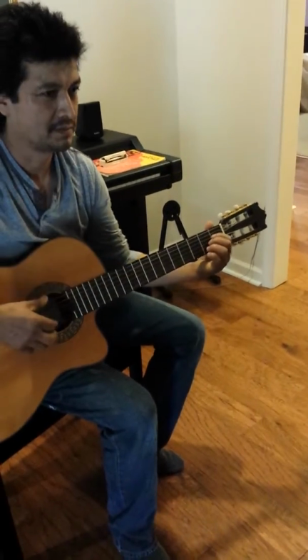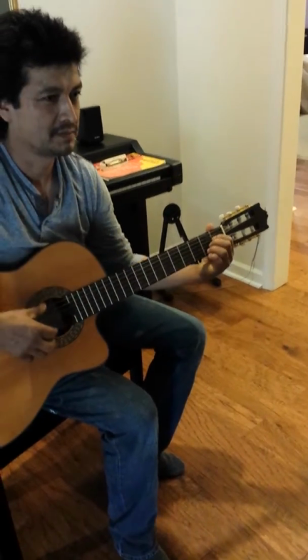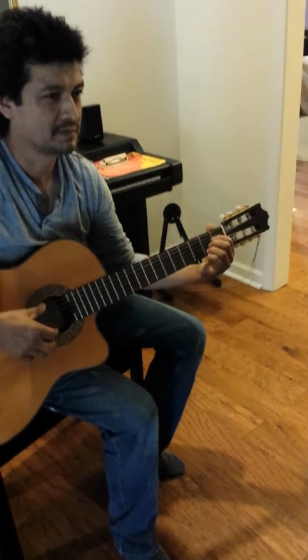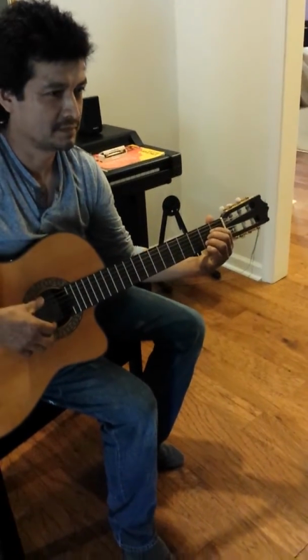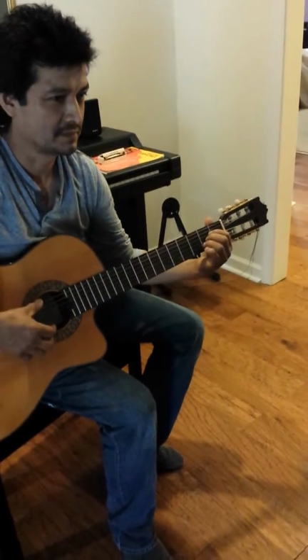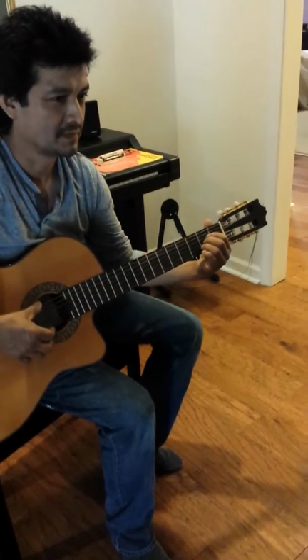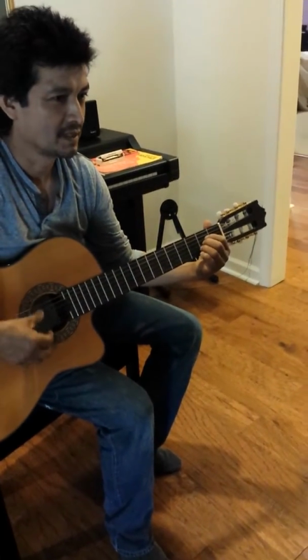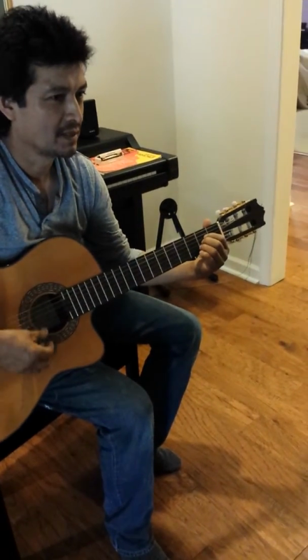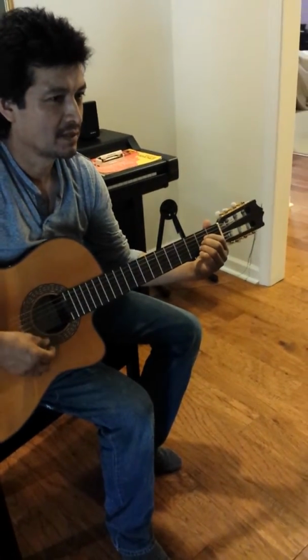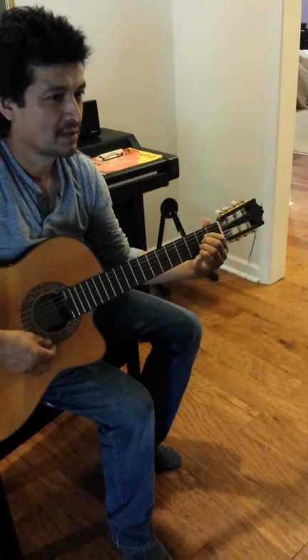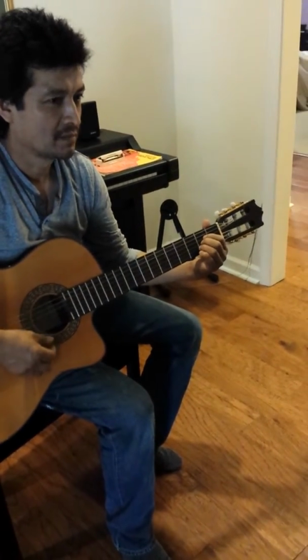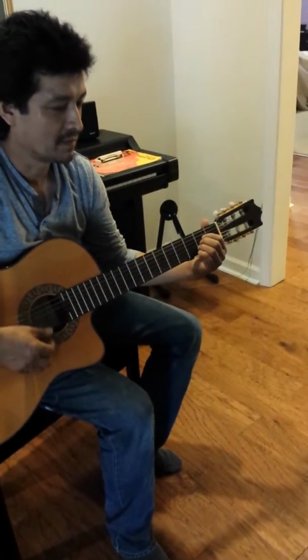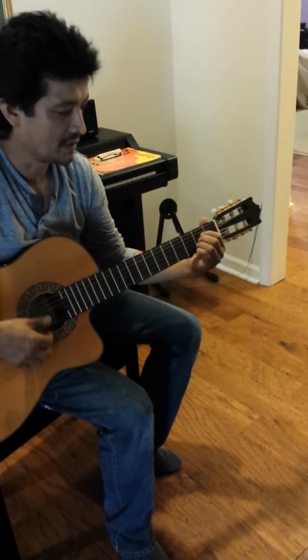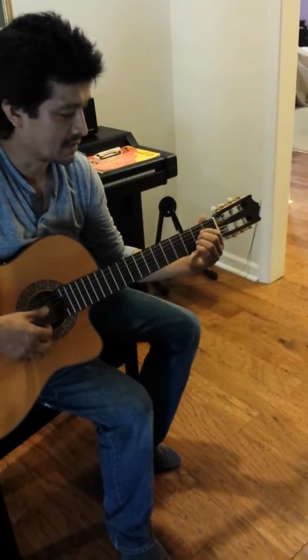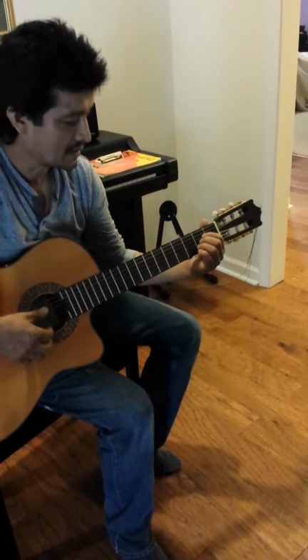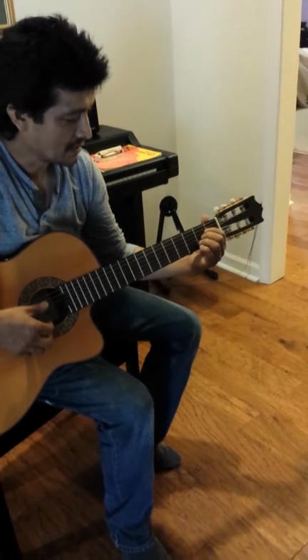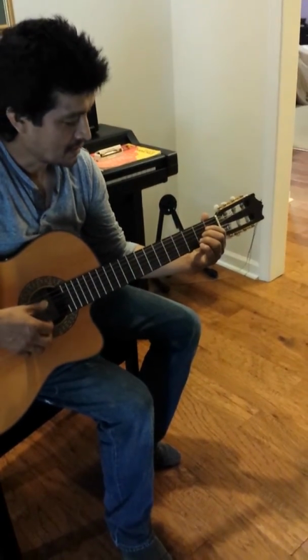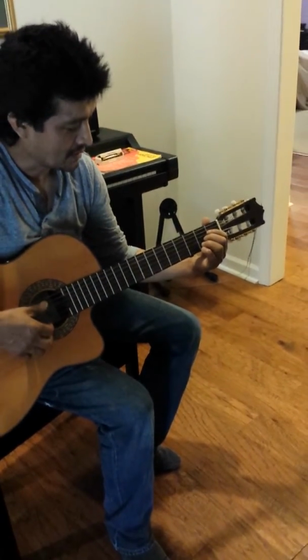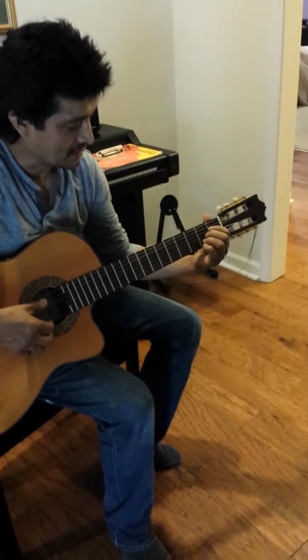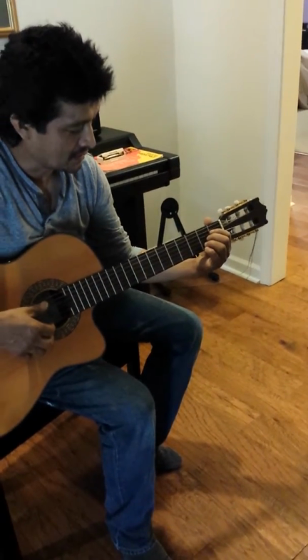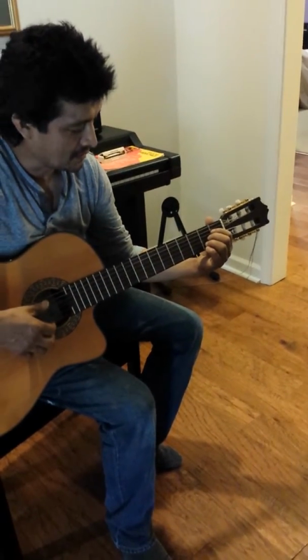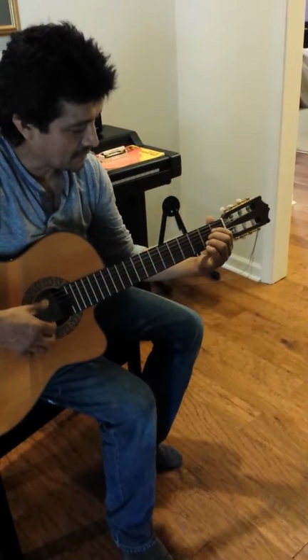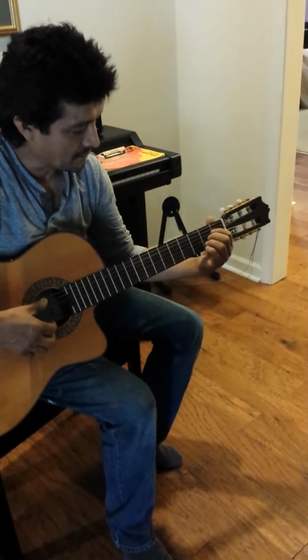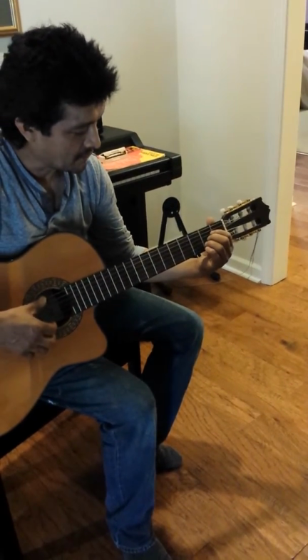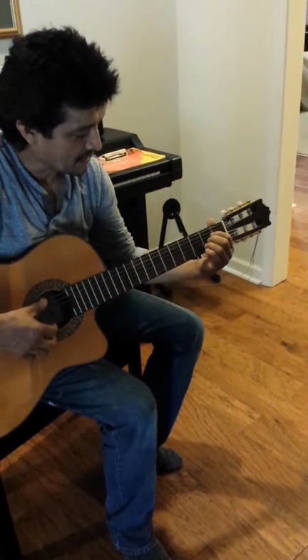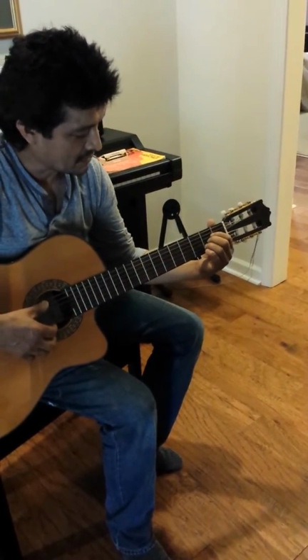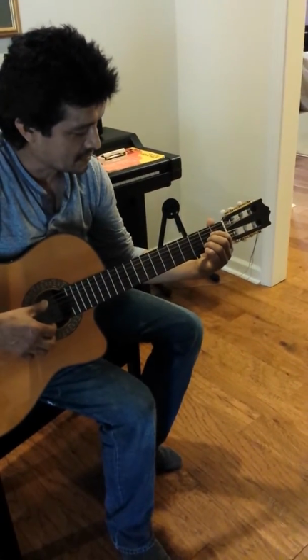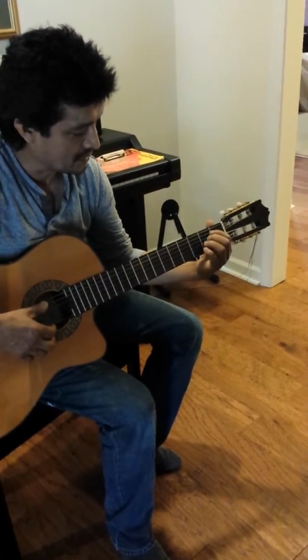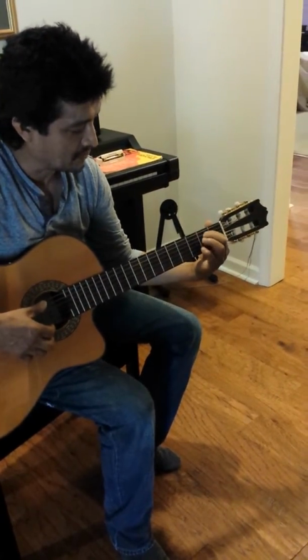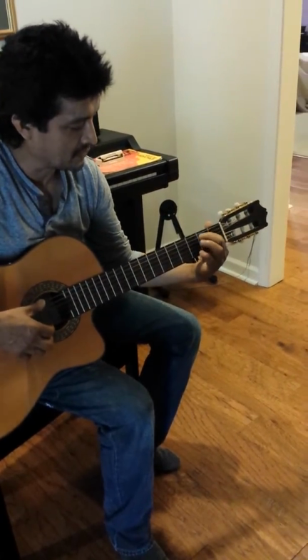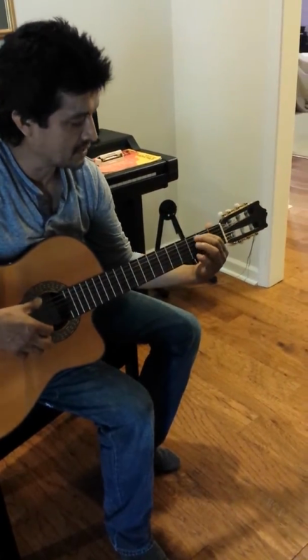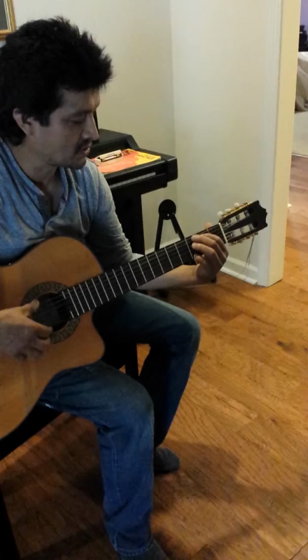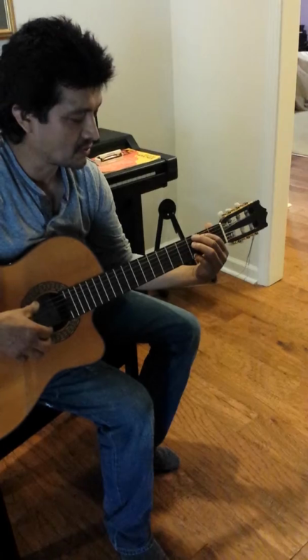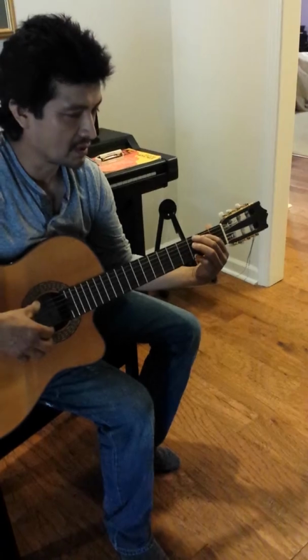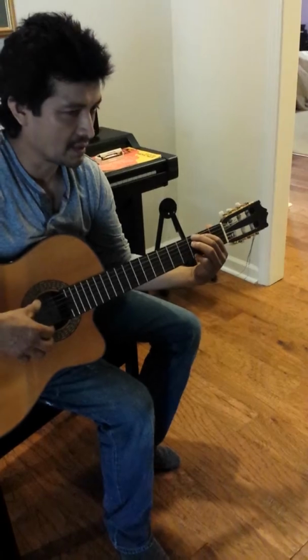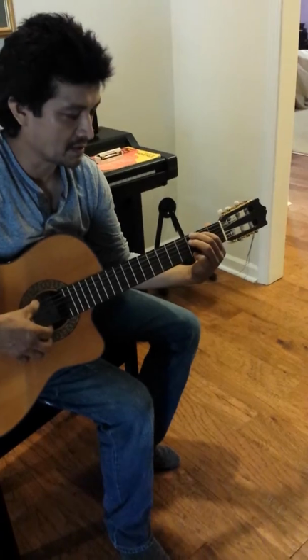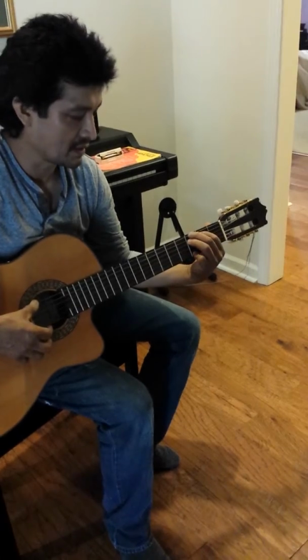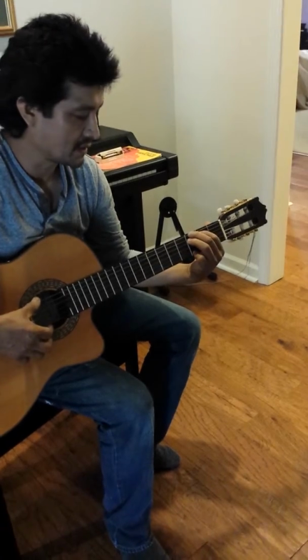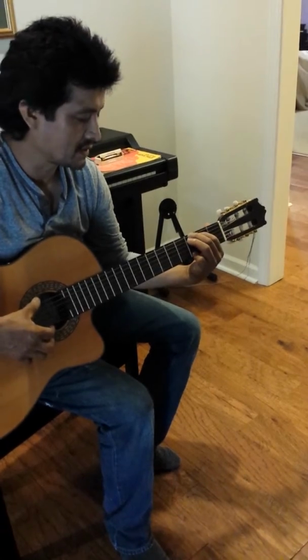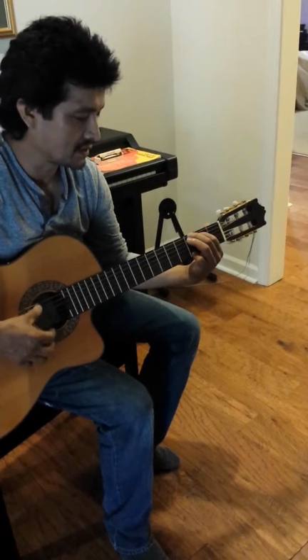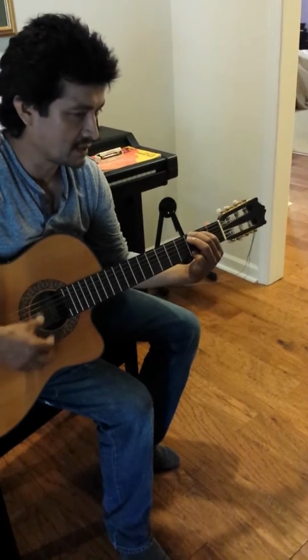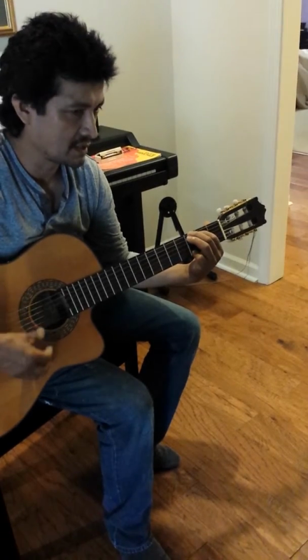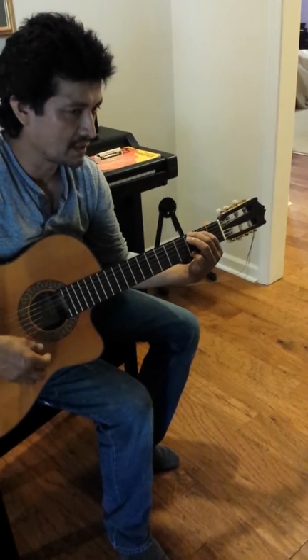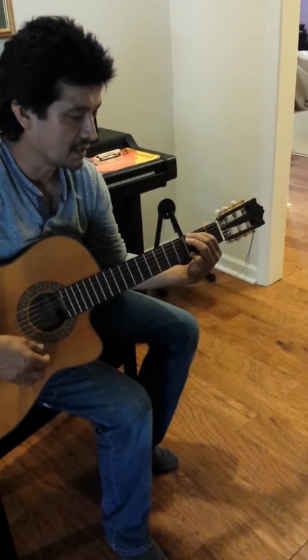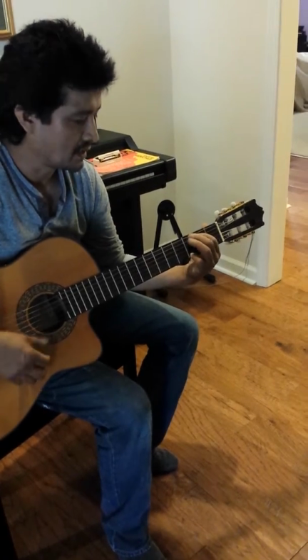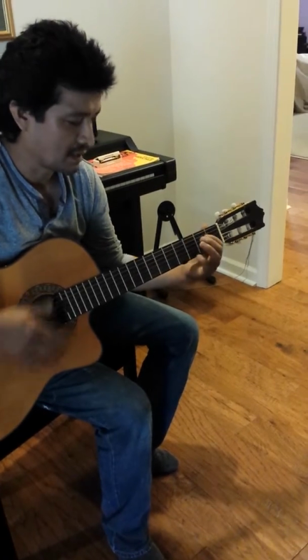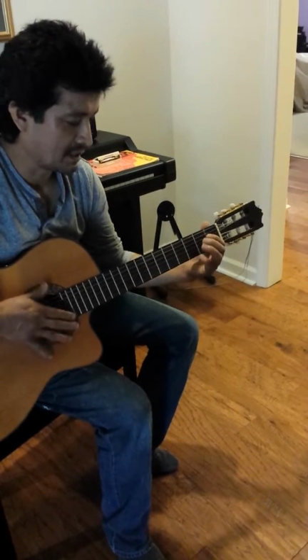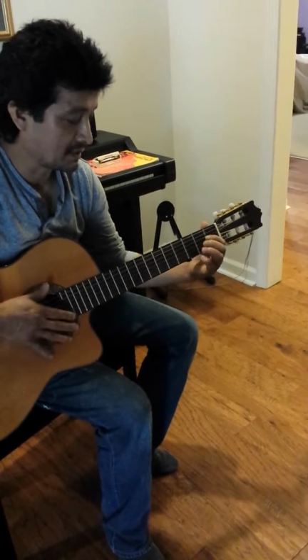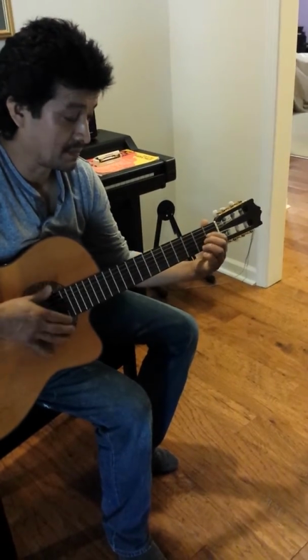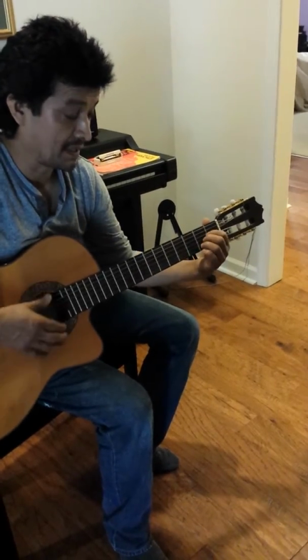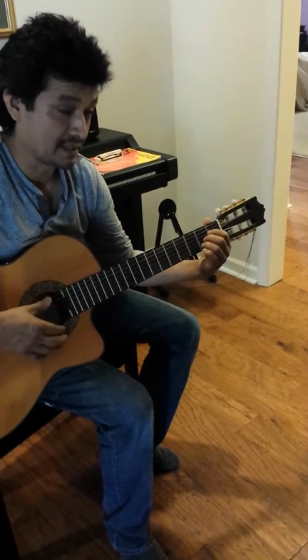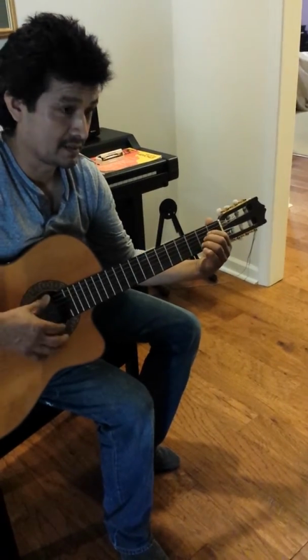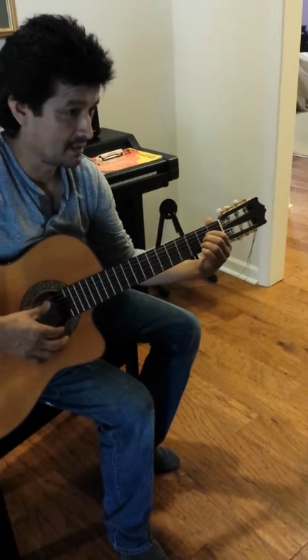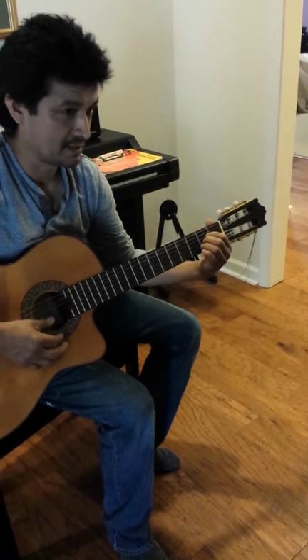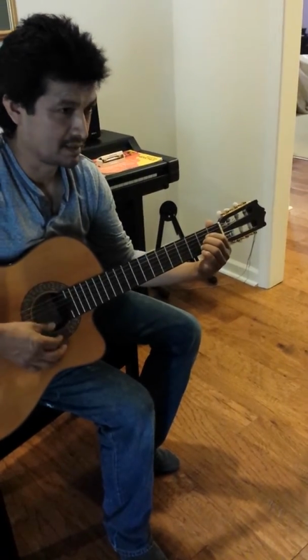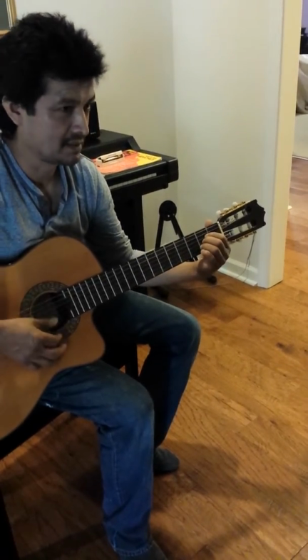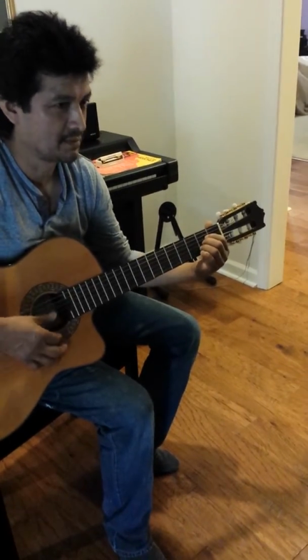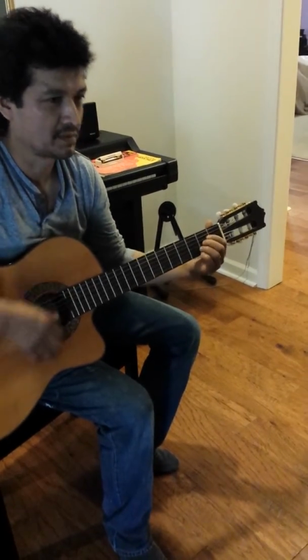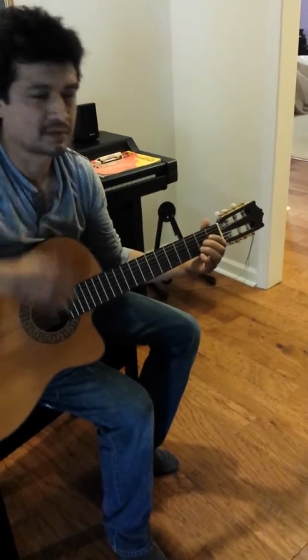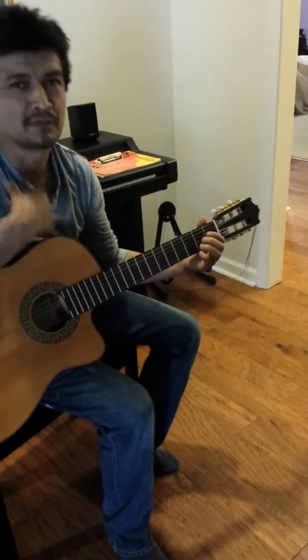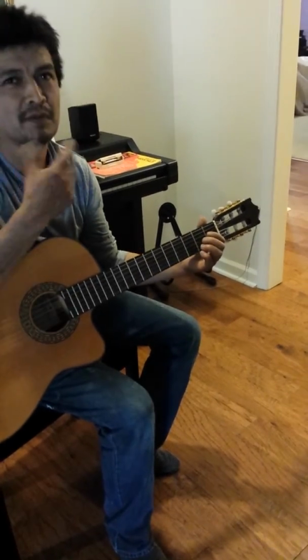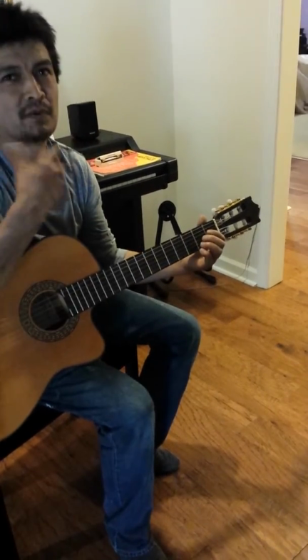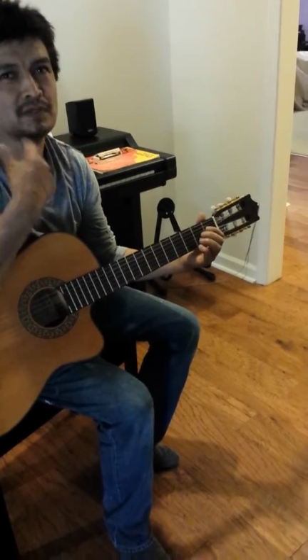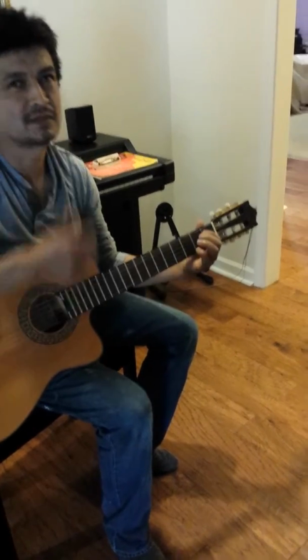It depends on your voice. For example, this song — anything here, I can't play in this because of my voice.